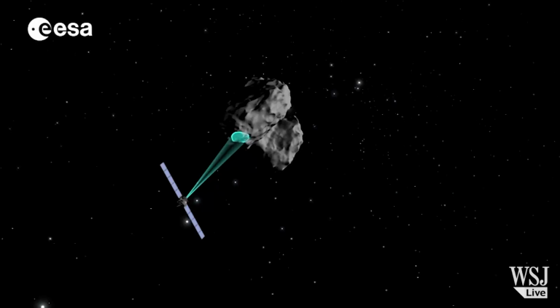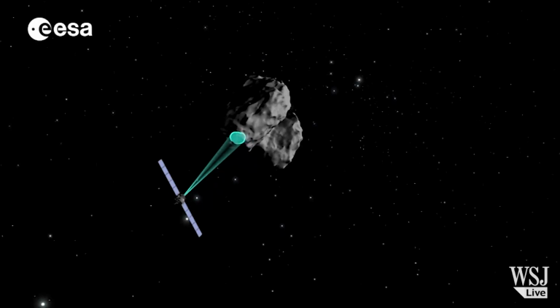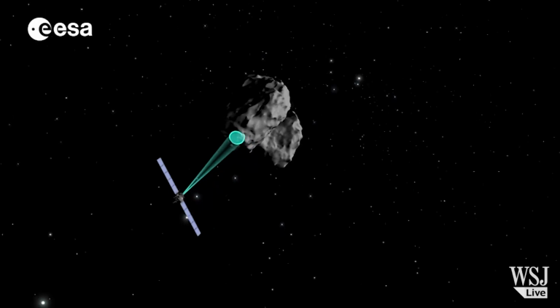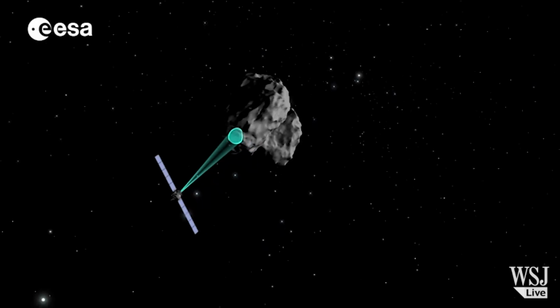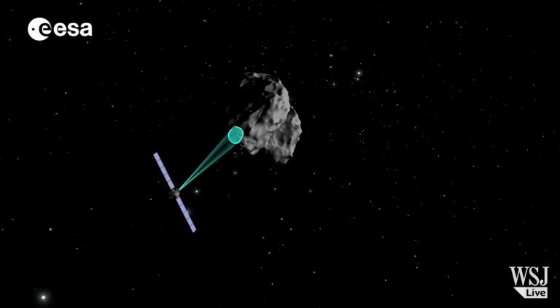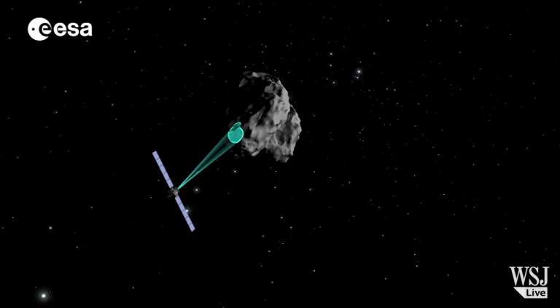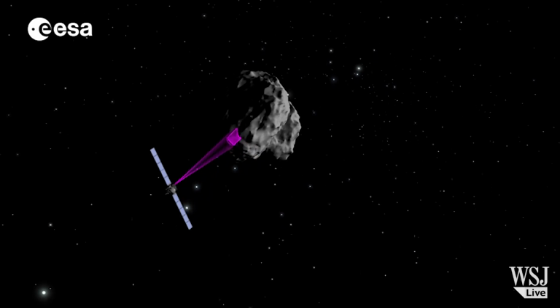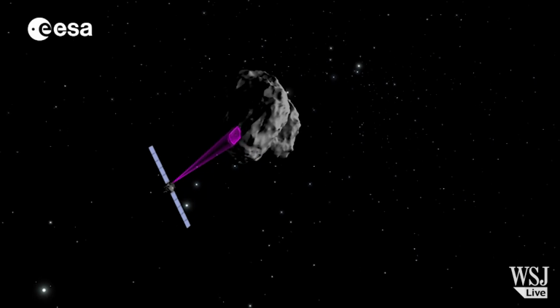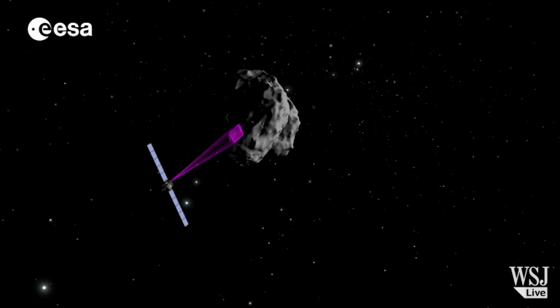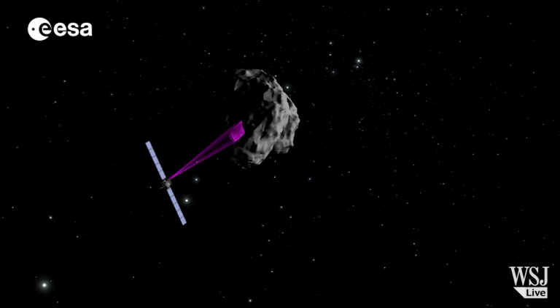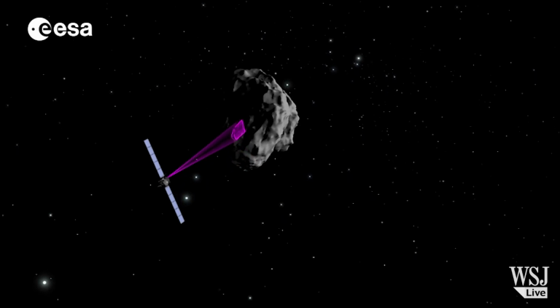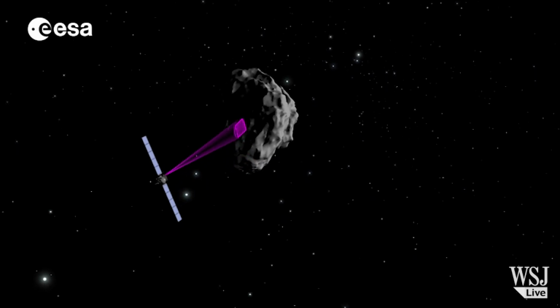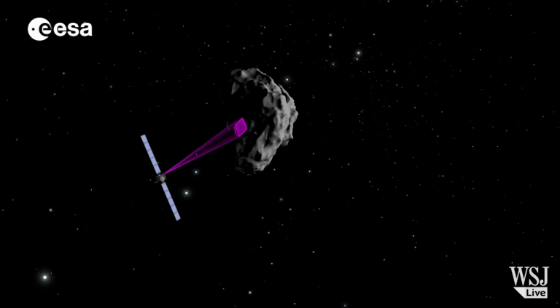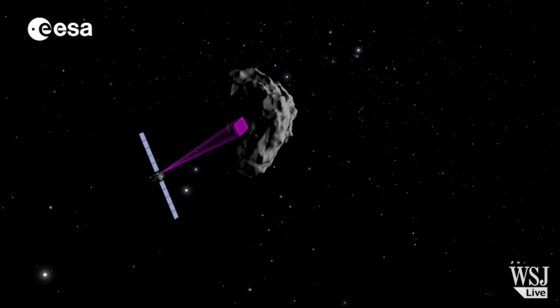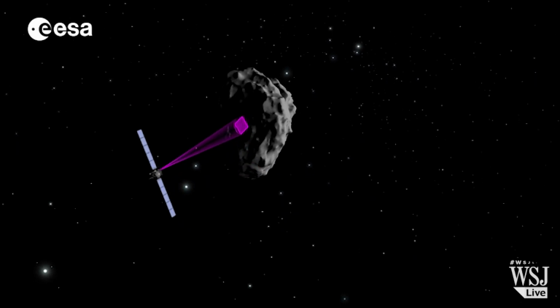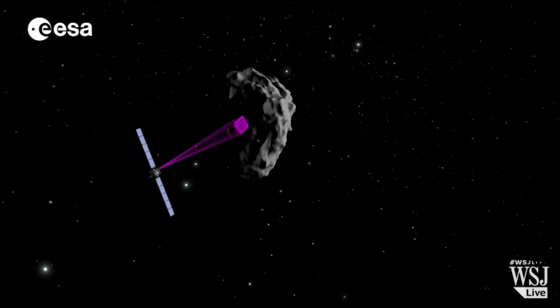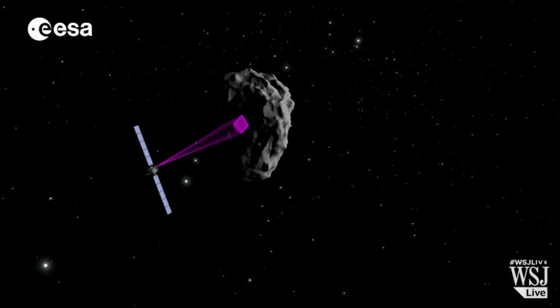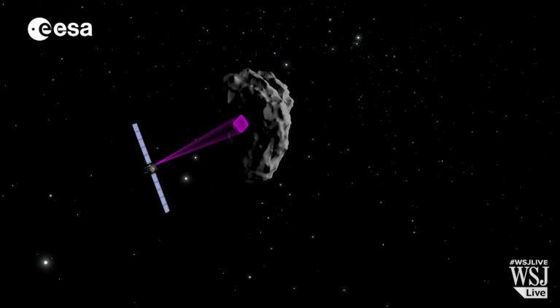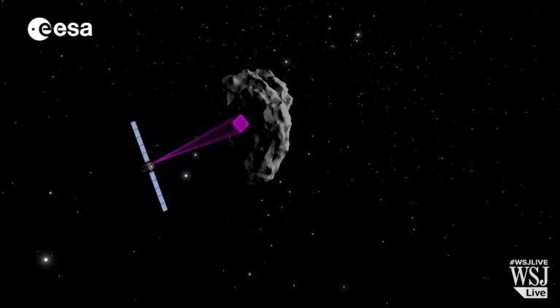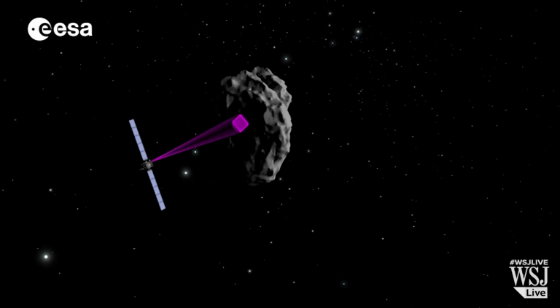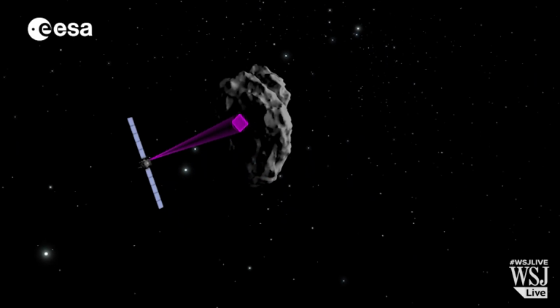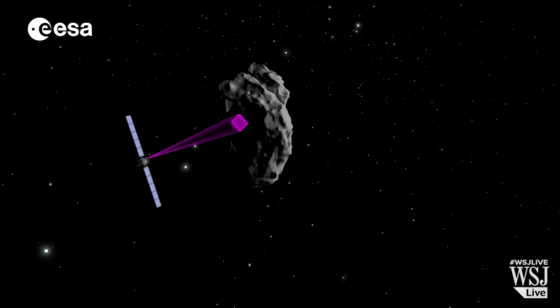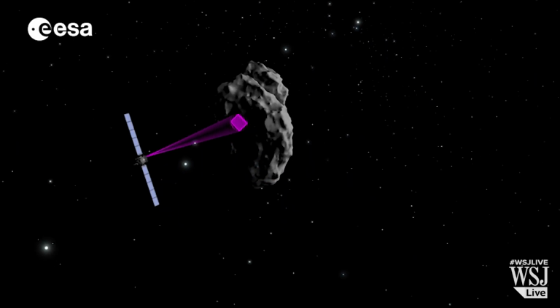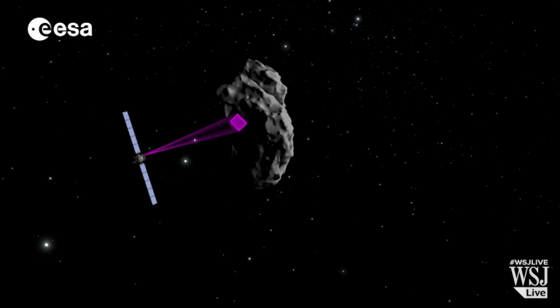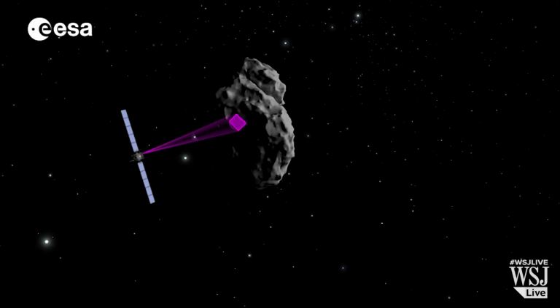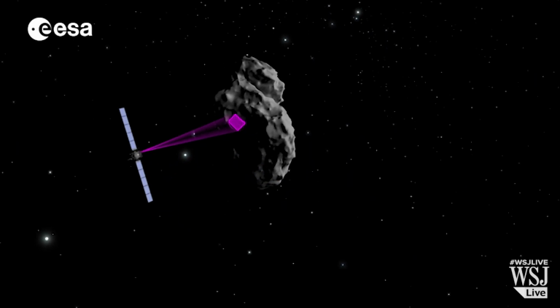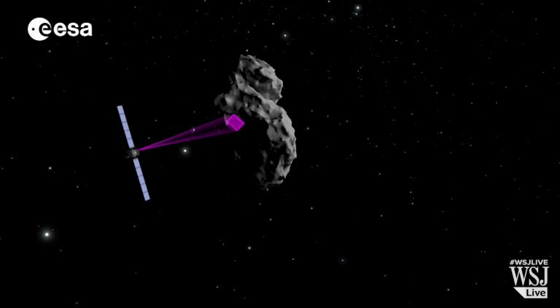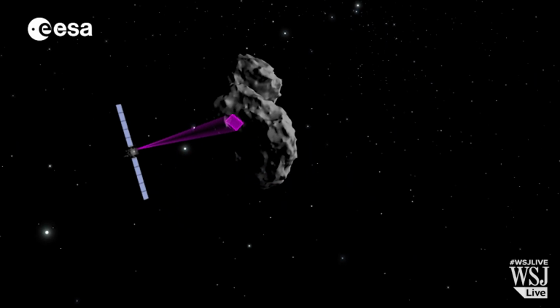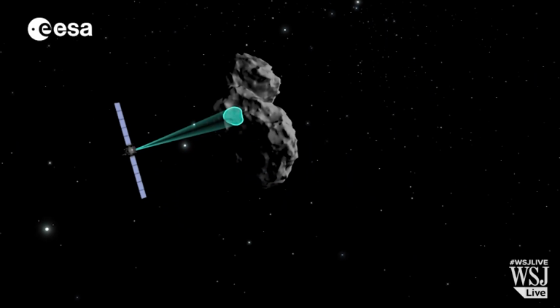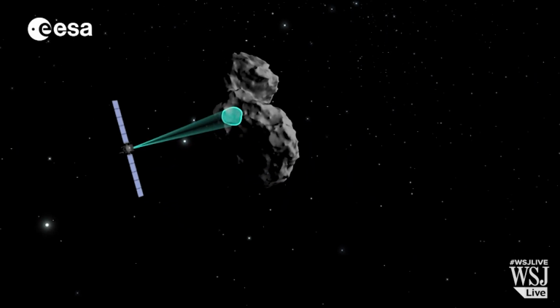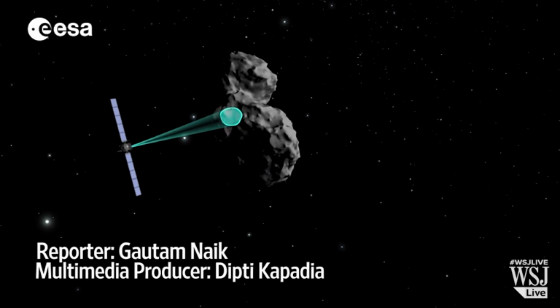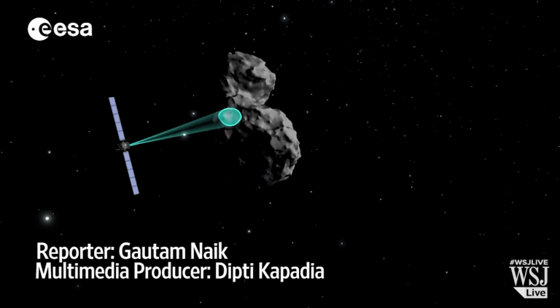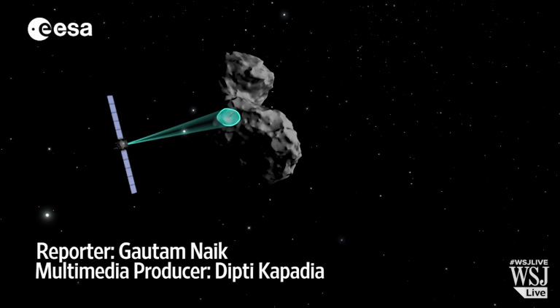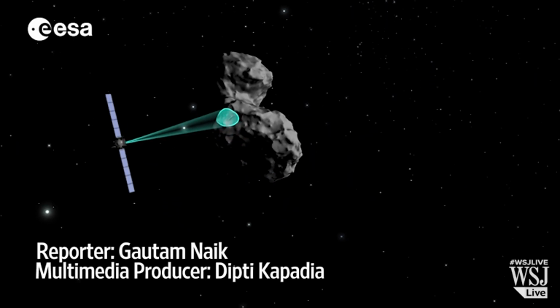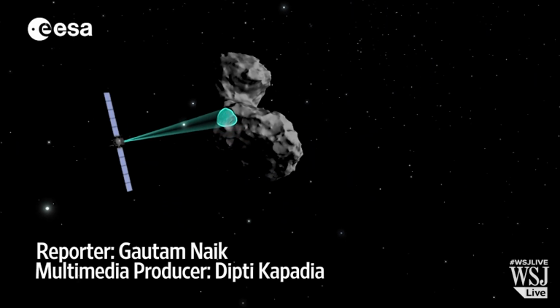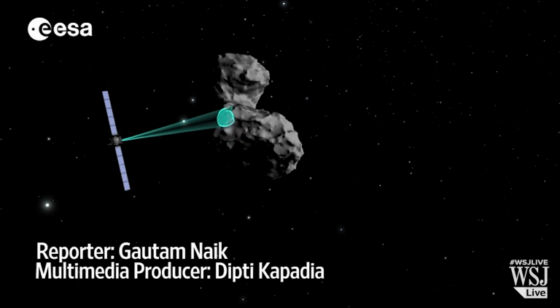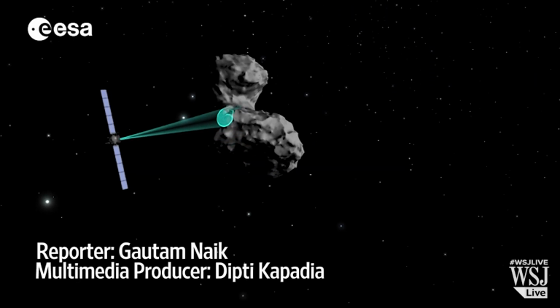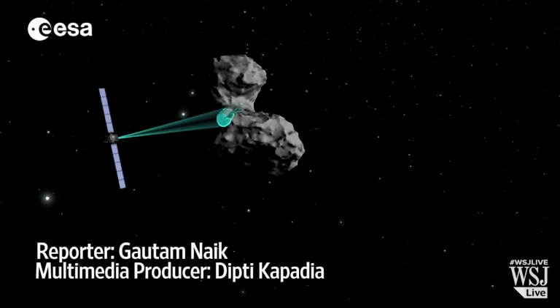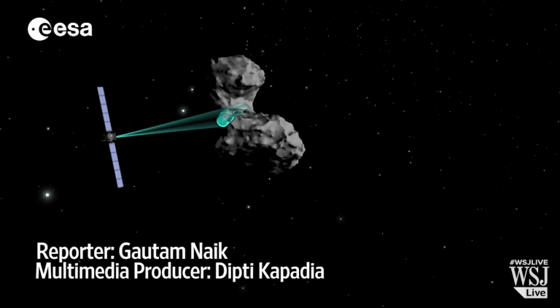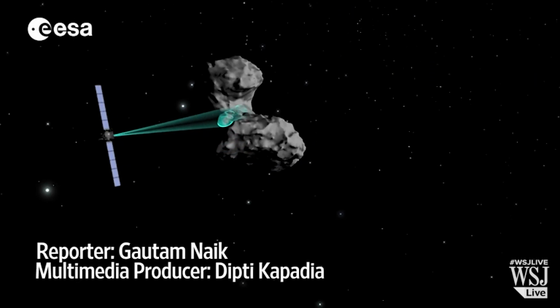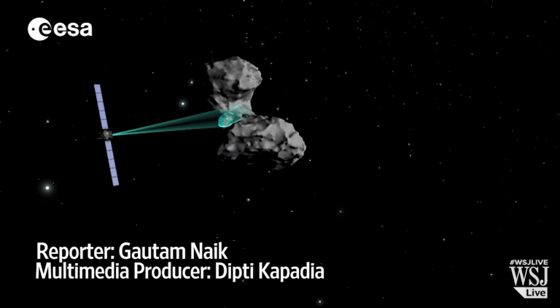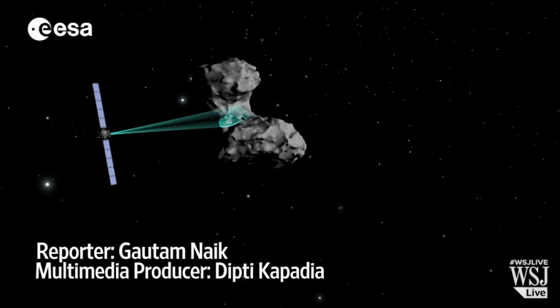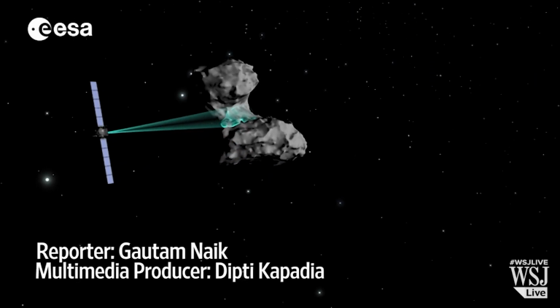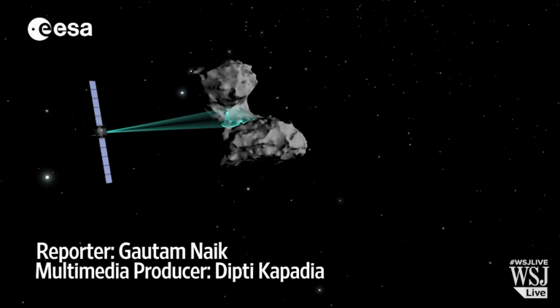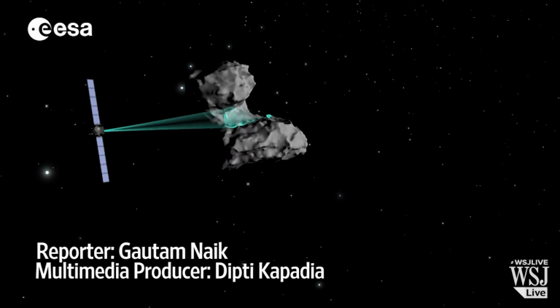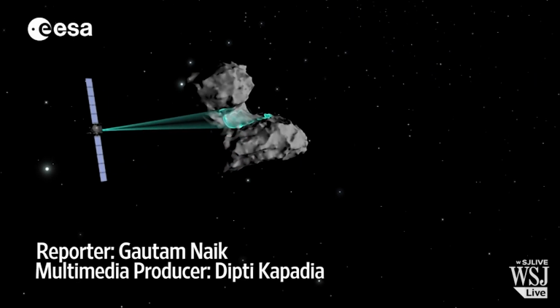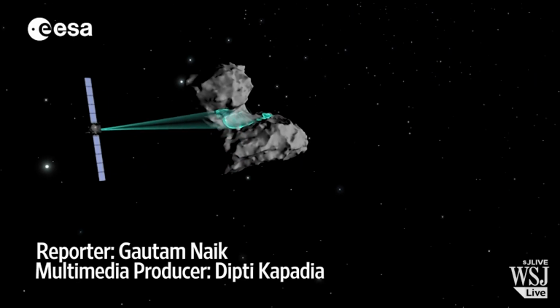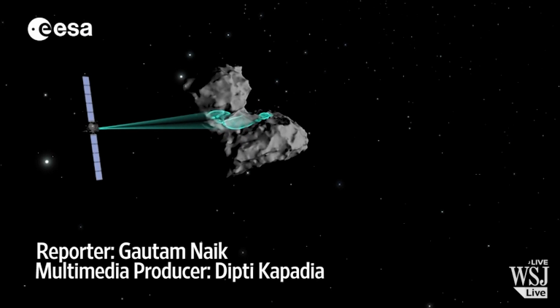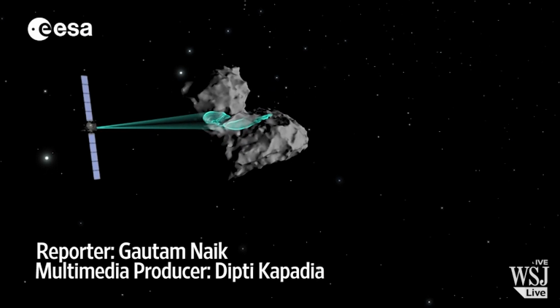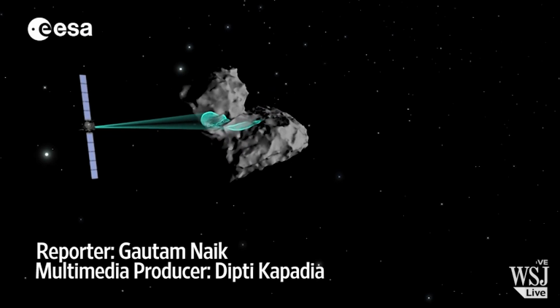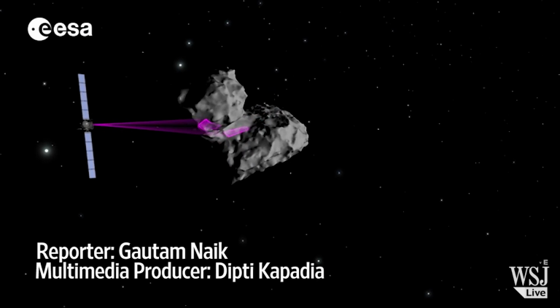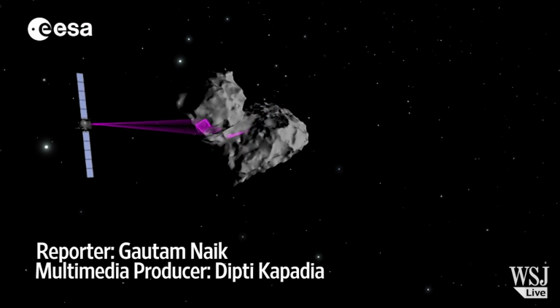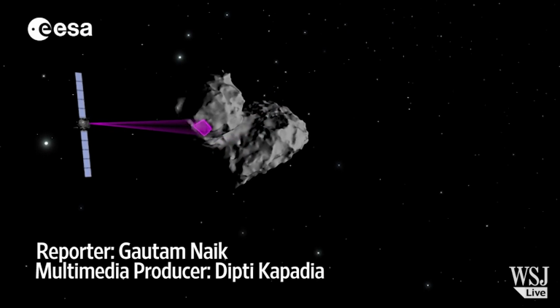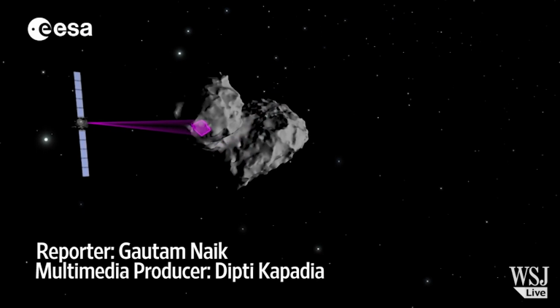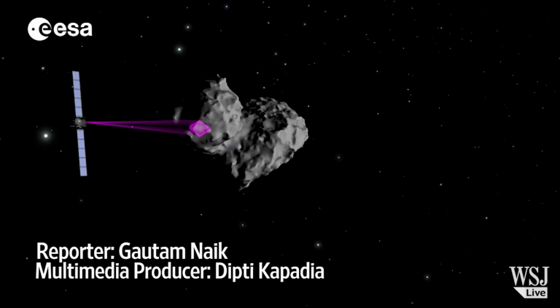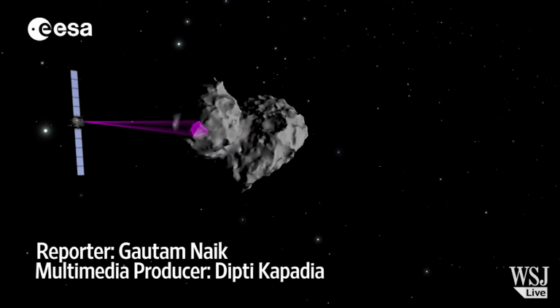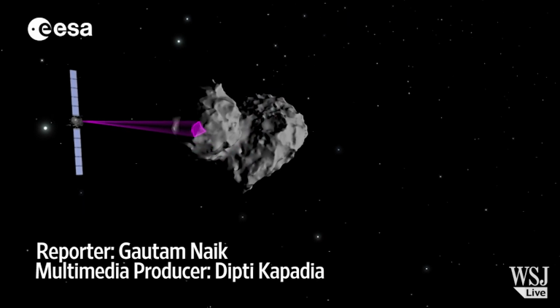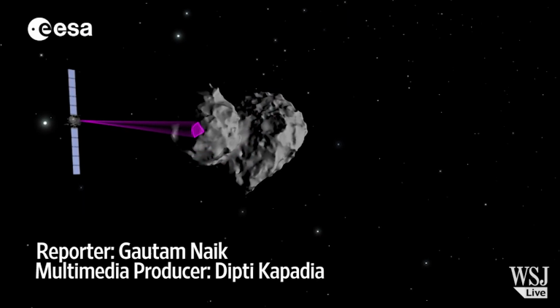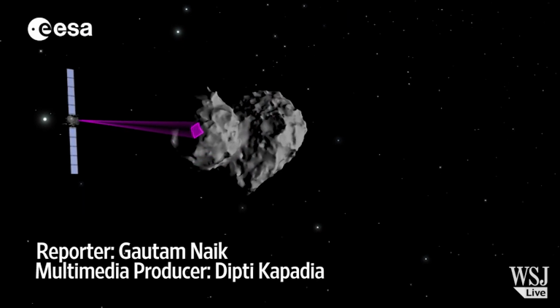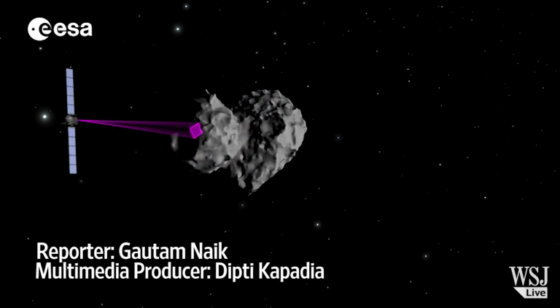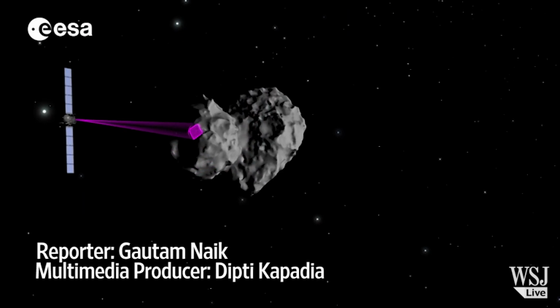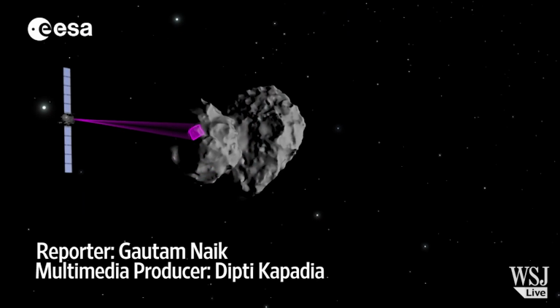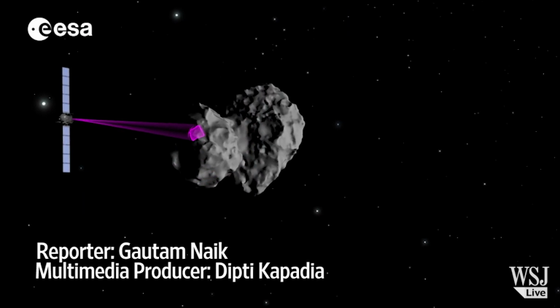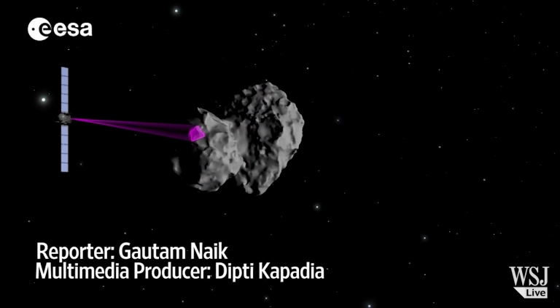Whatever happens to the lander, Rosetta will continue to travel alongside the comet and take measurements for at least another 18 months.